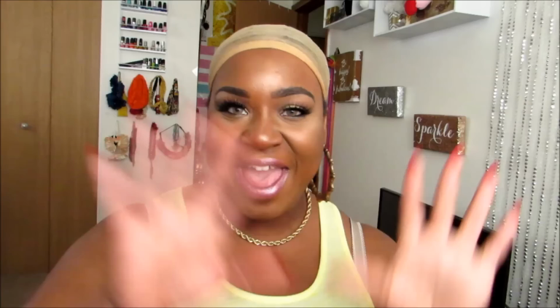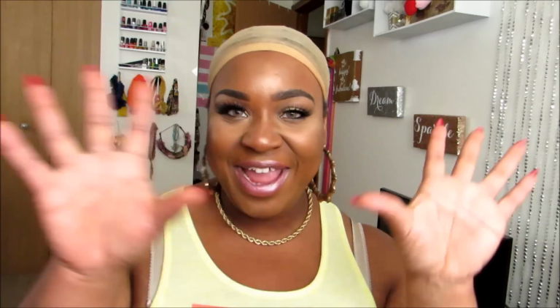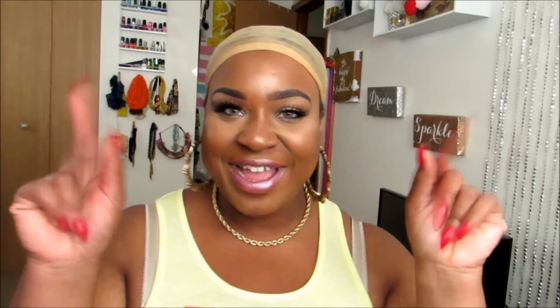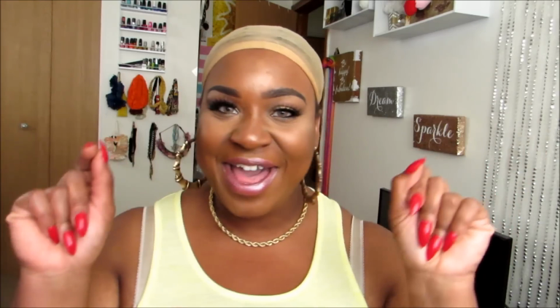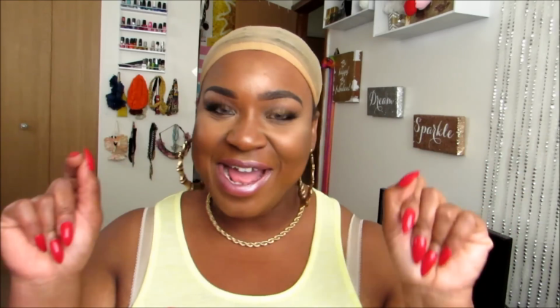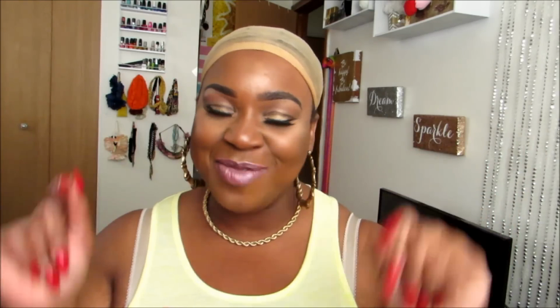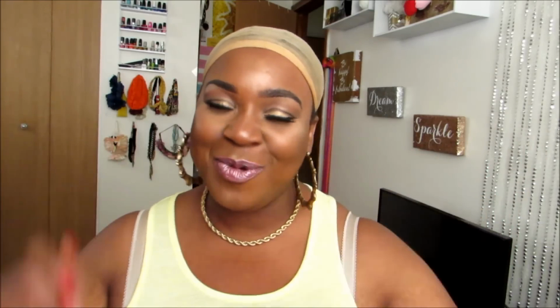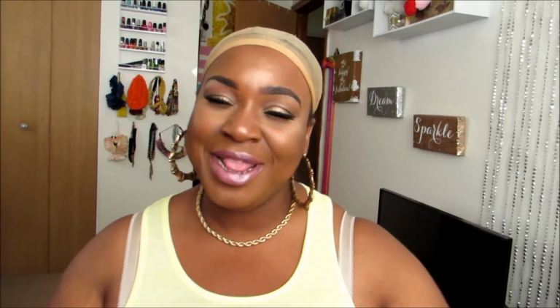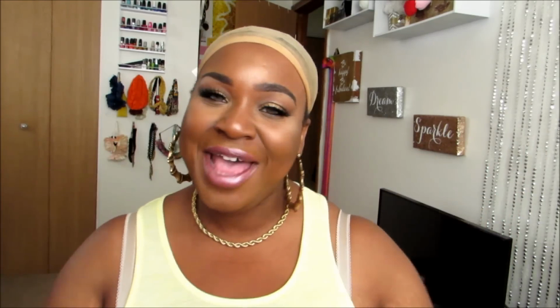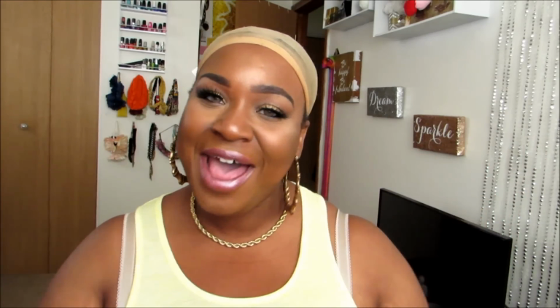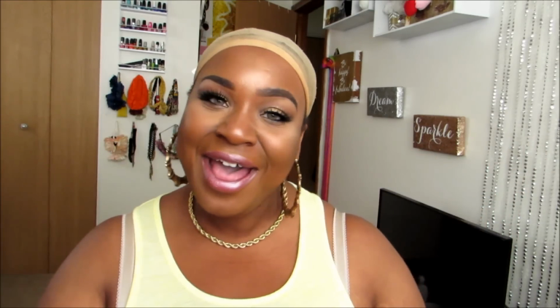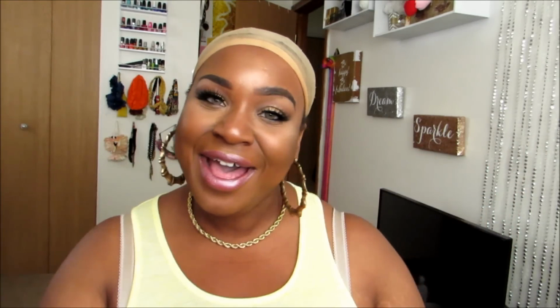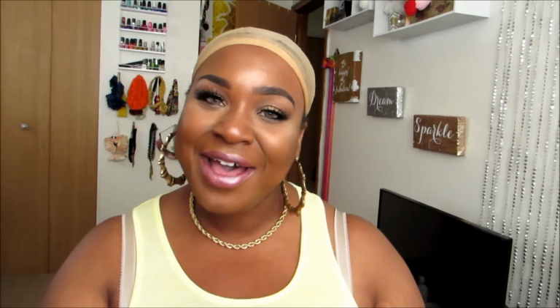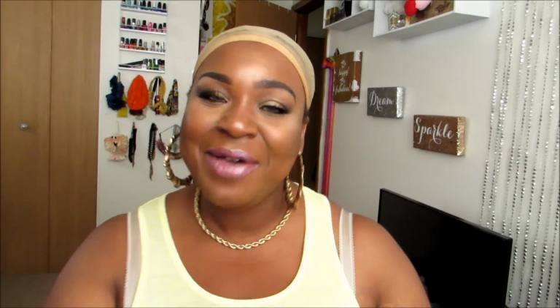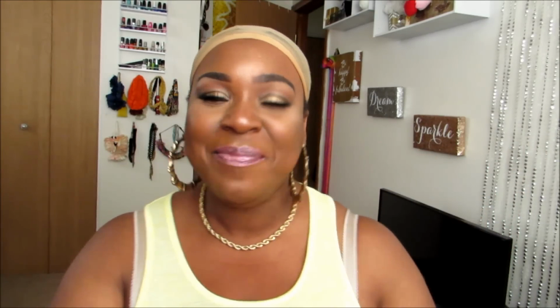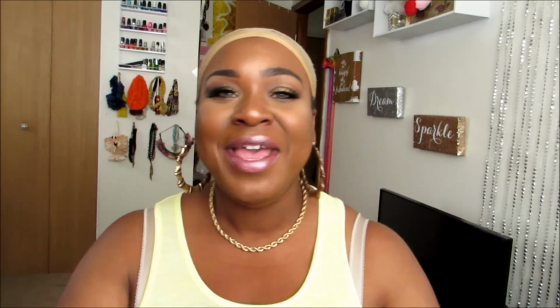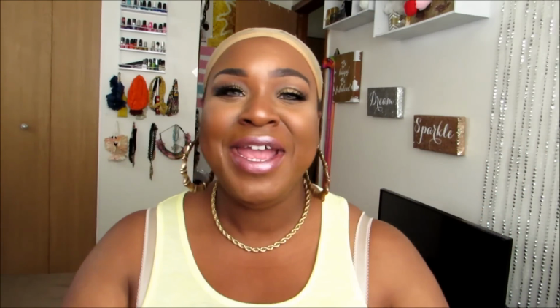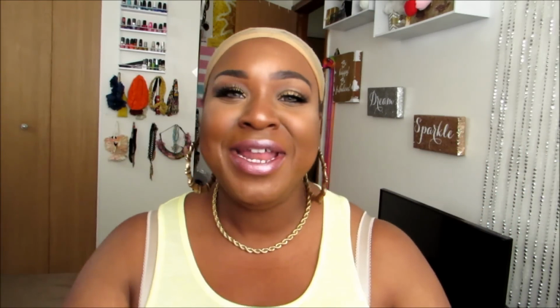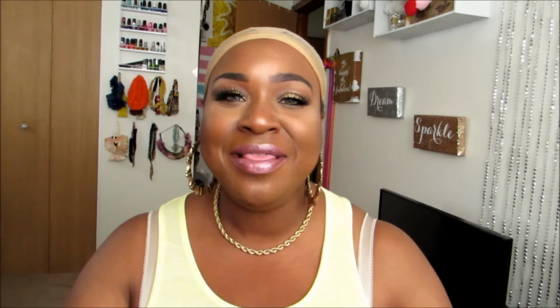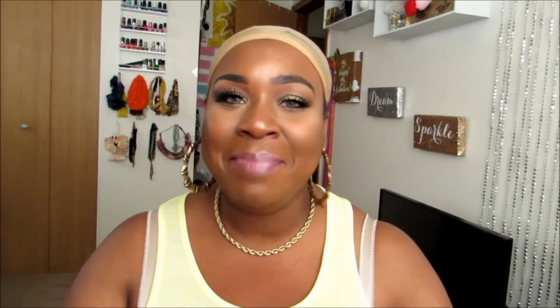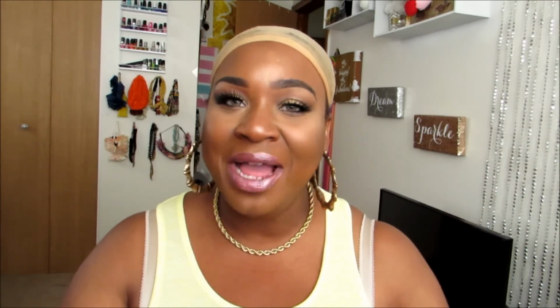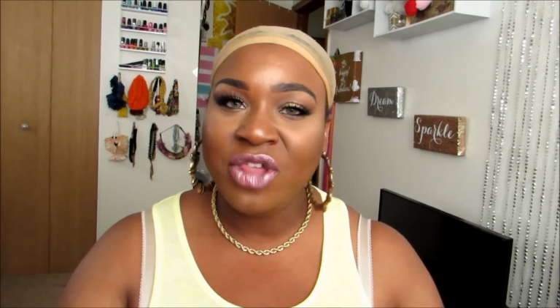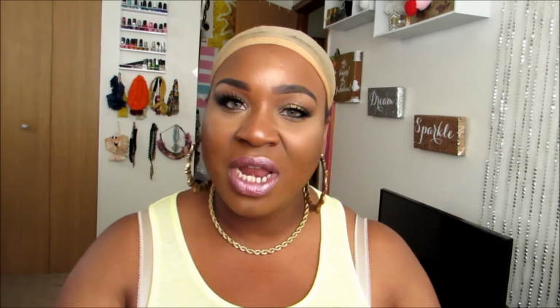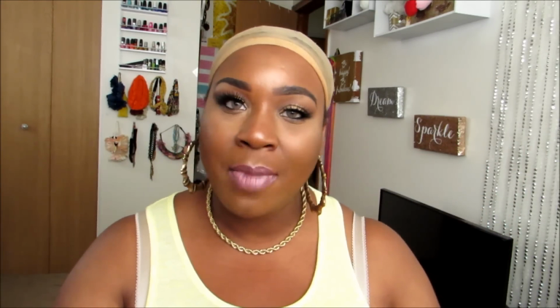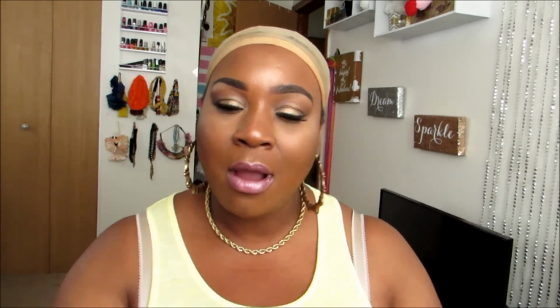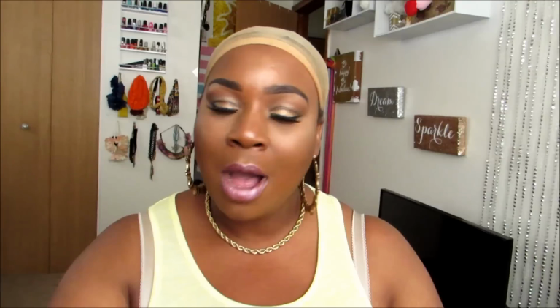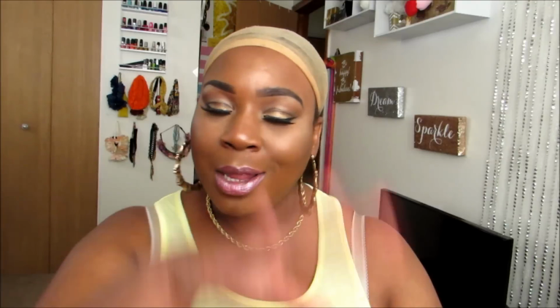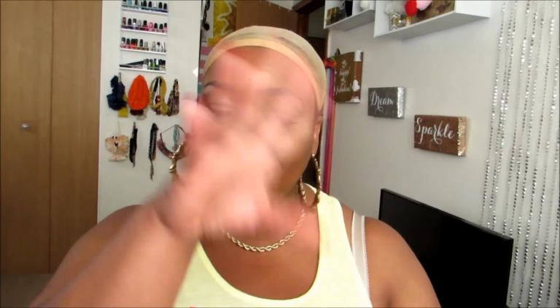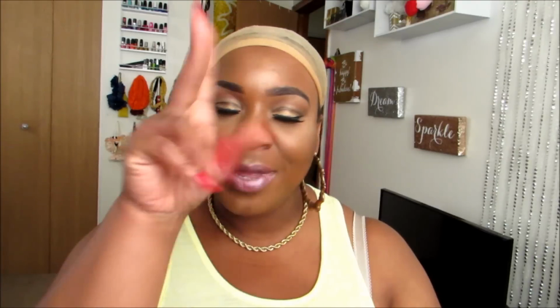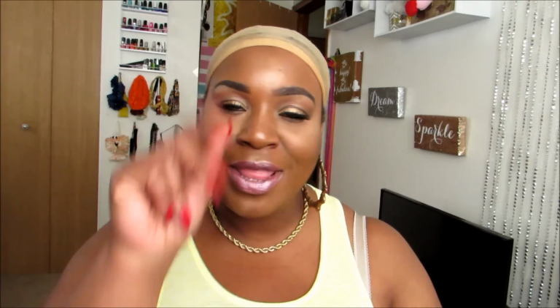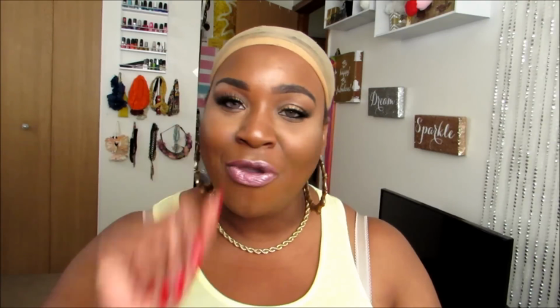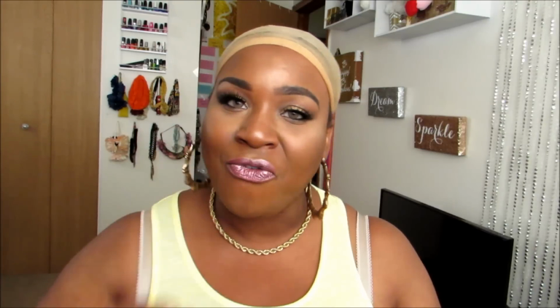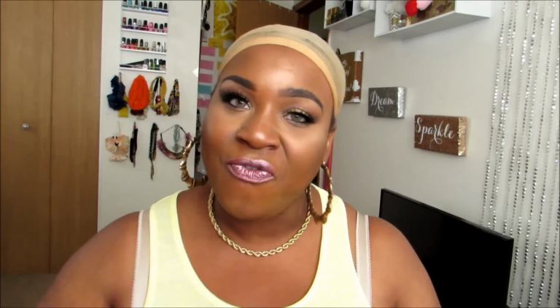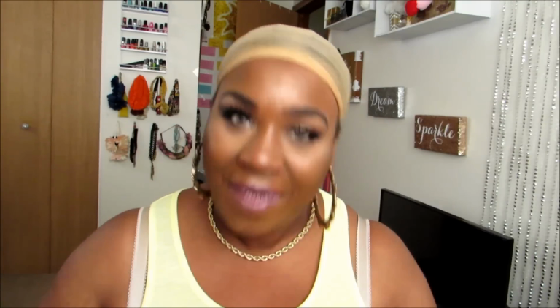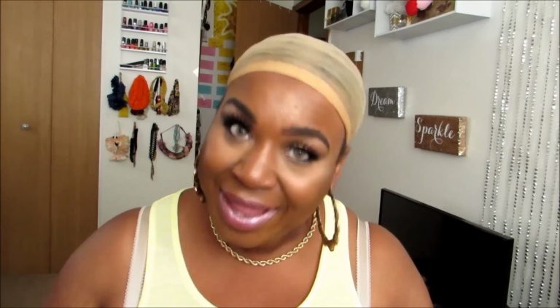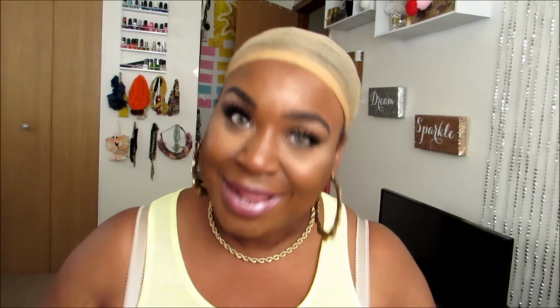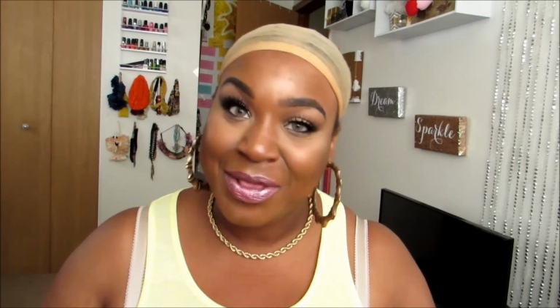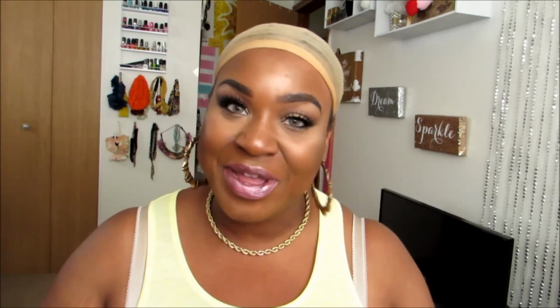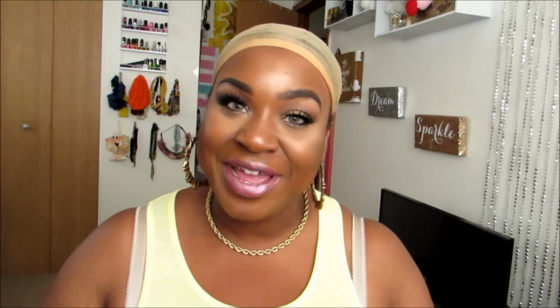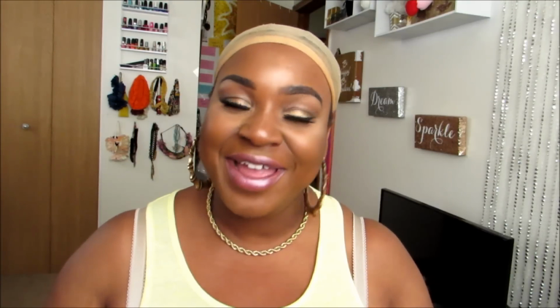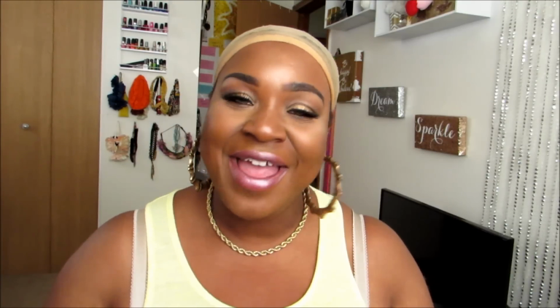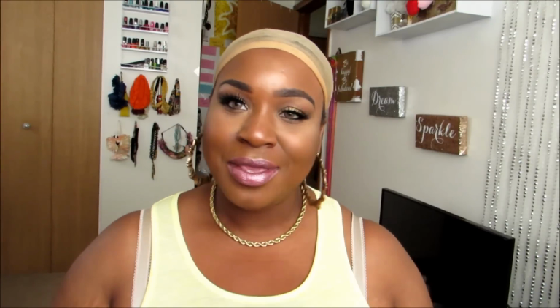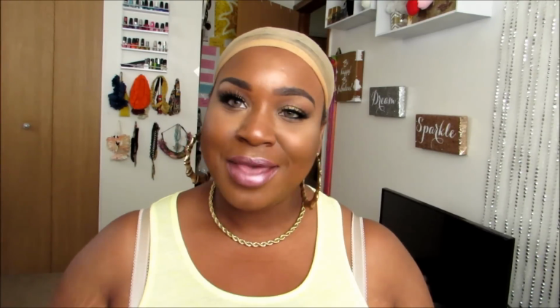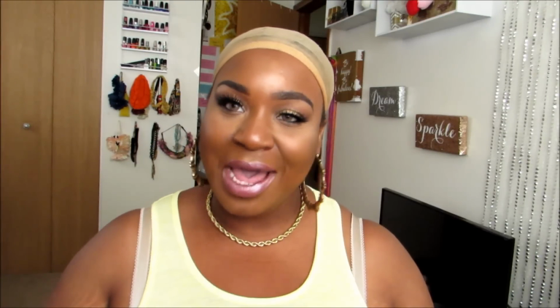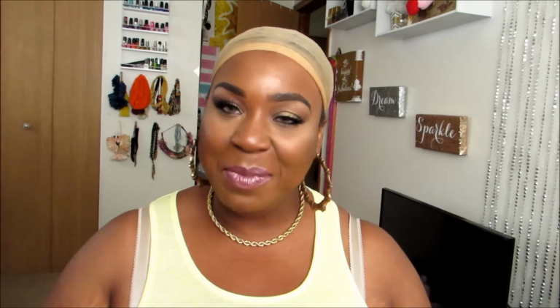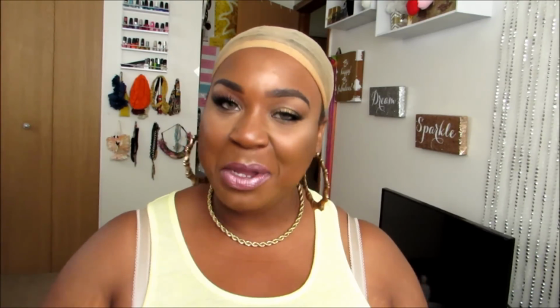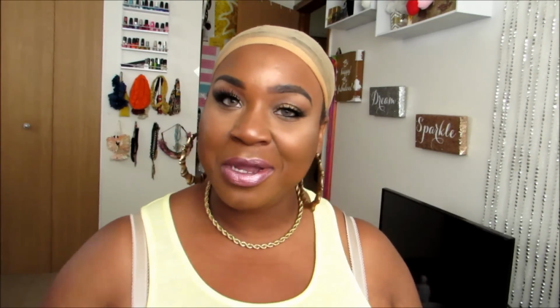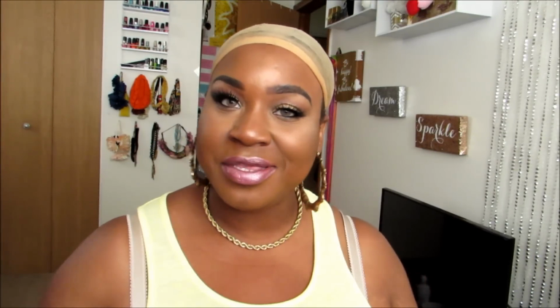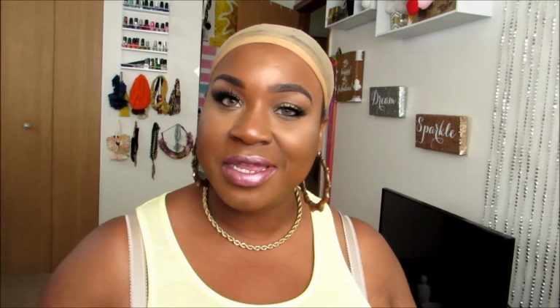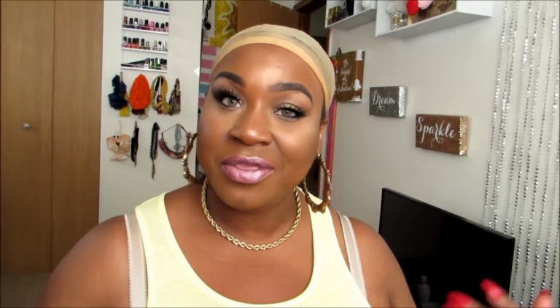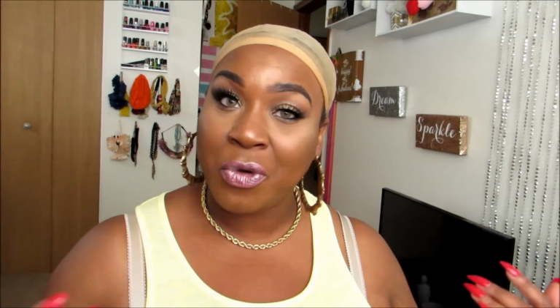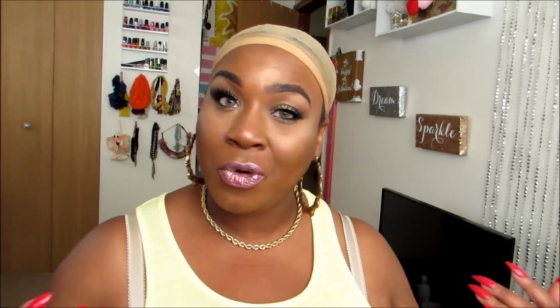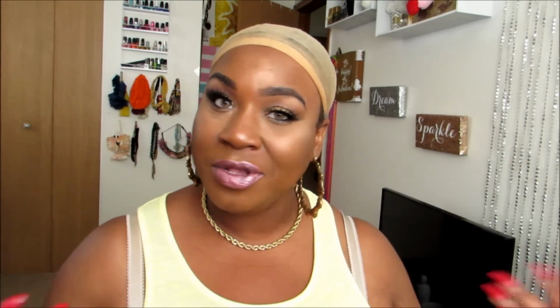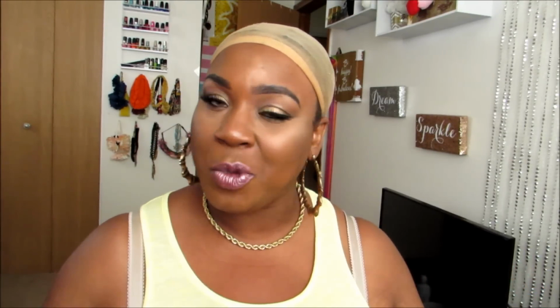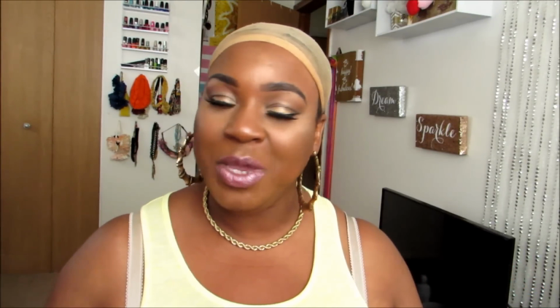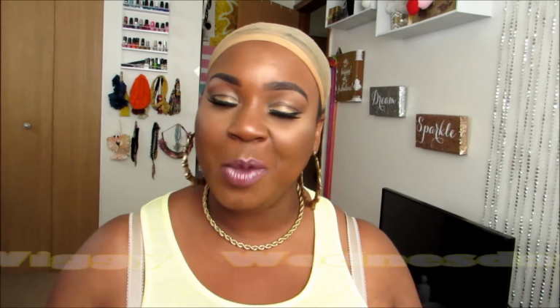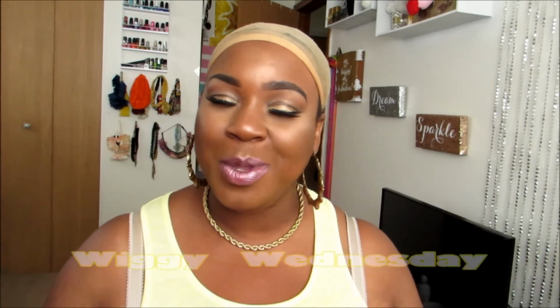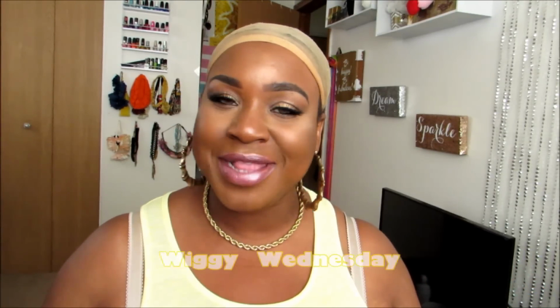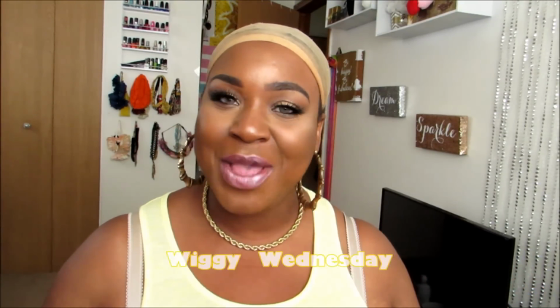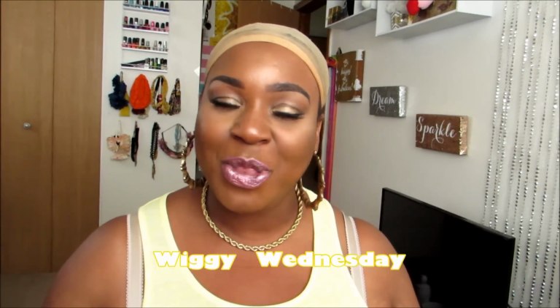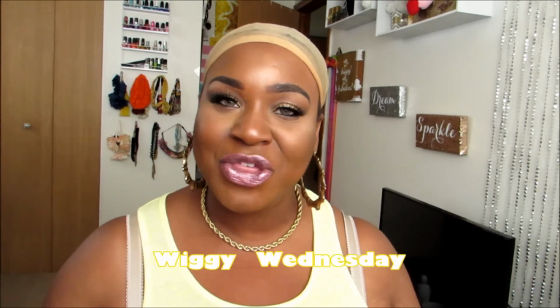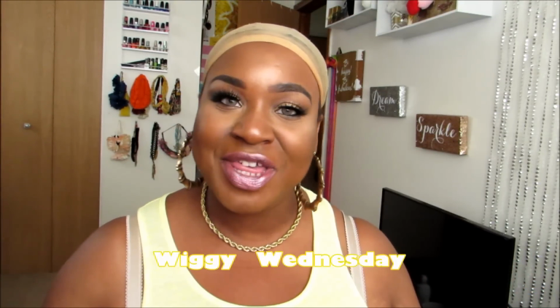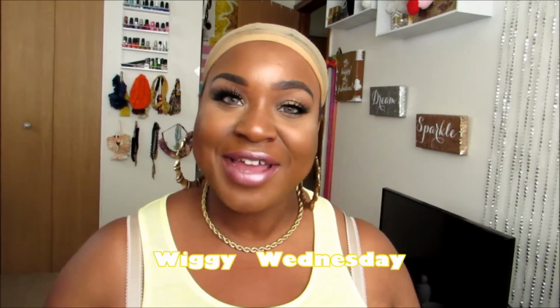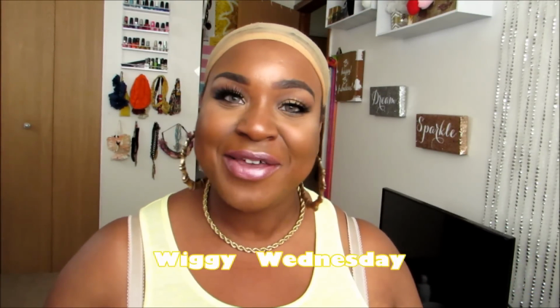Hey guys, what's up? It is Black China Bear all up in your face, okay?